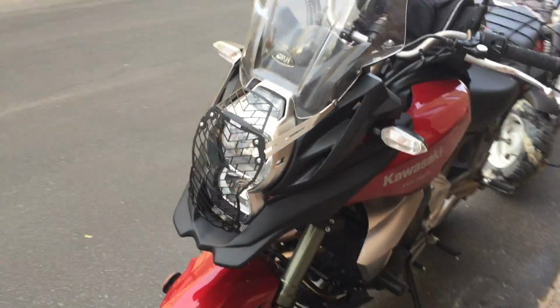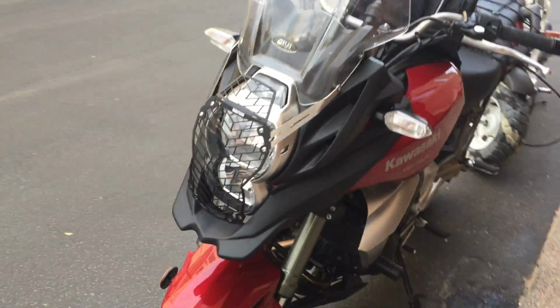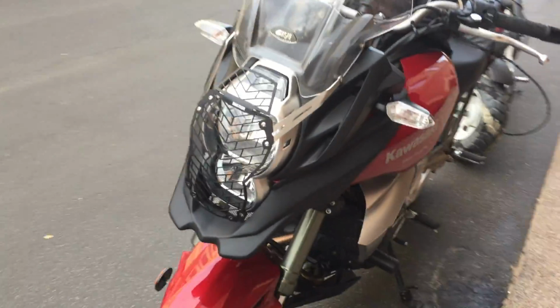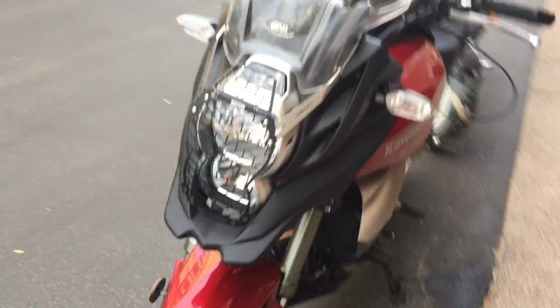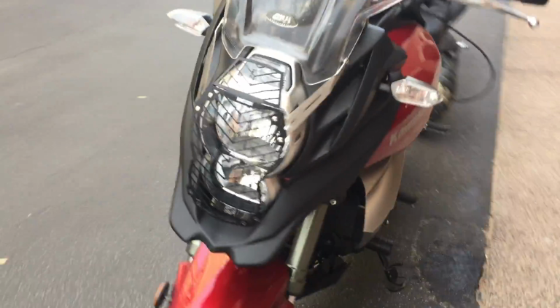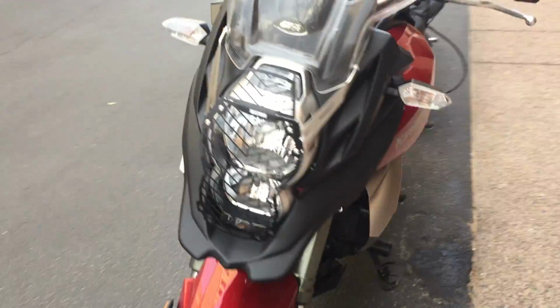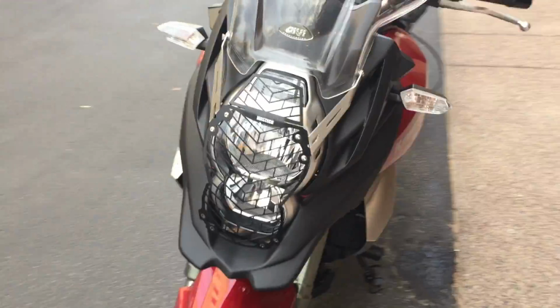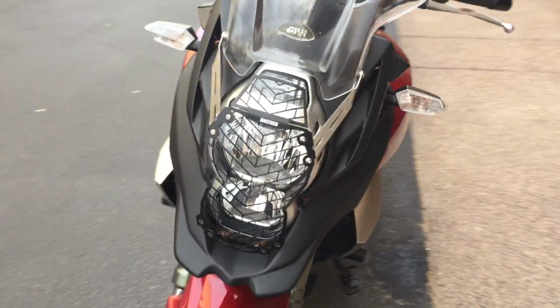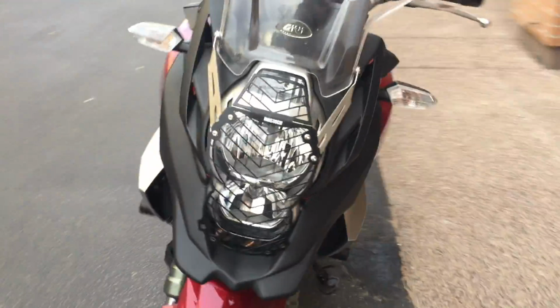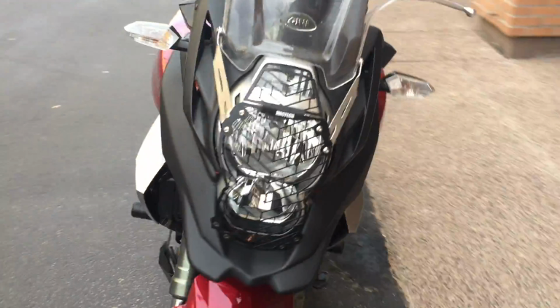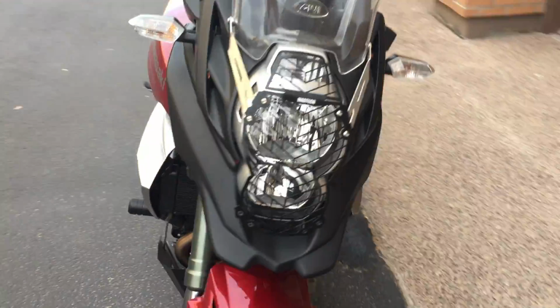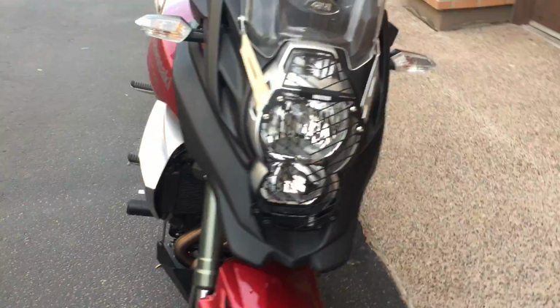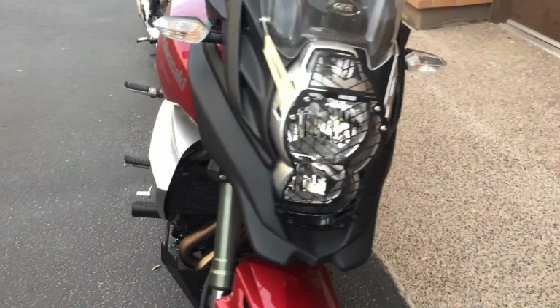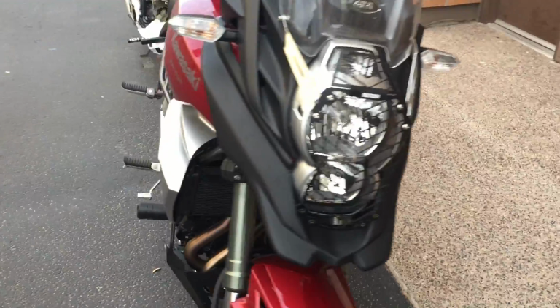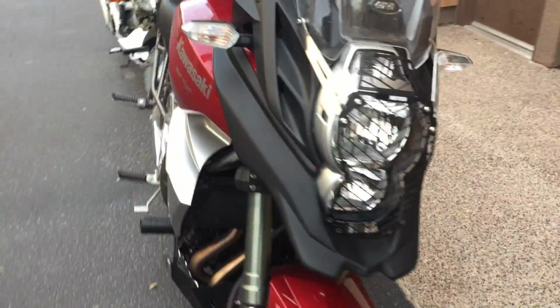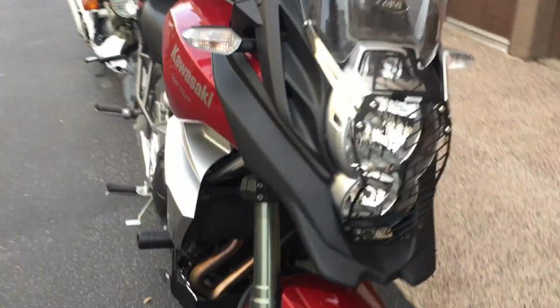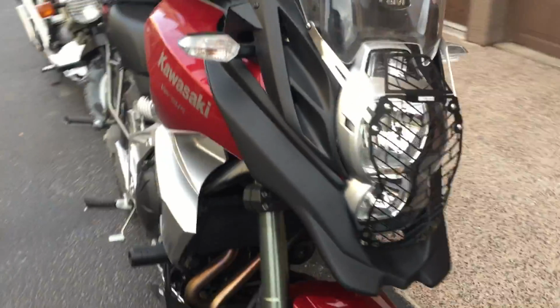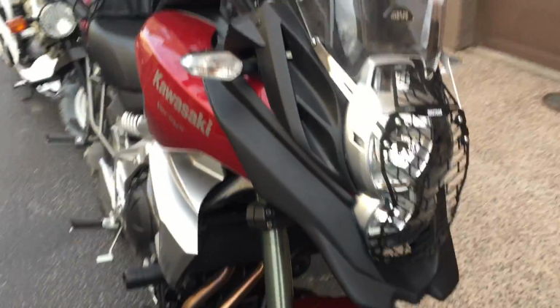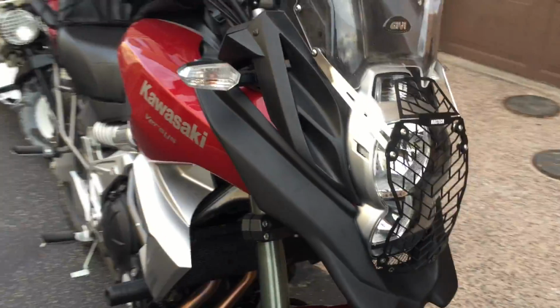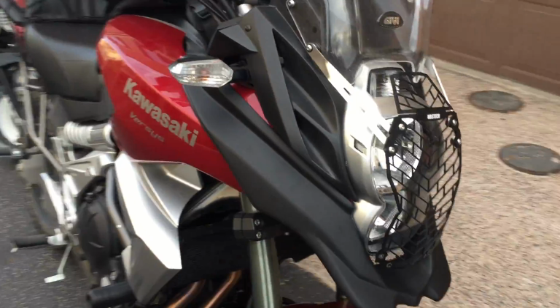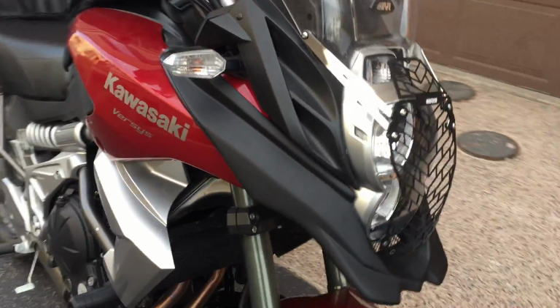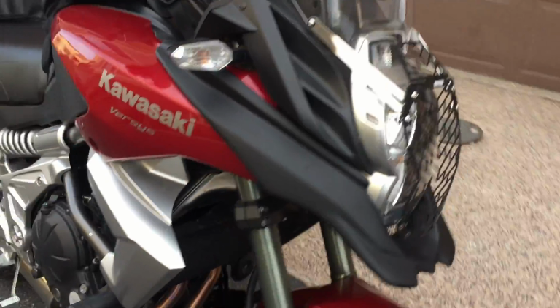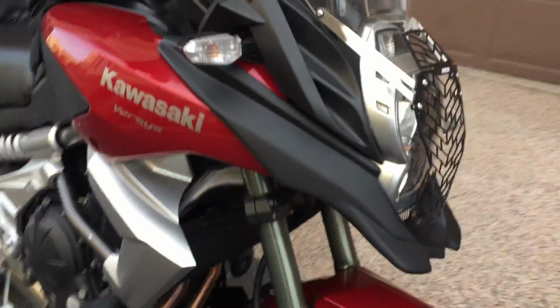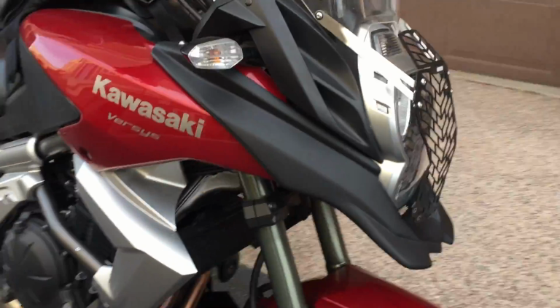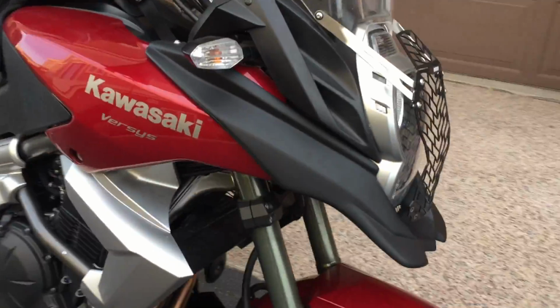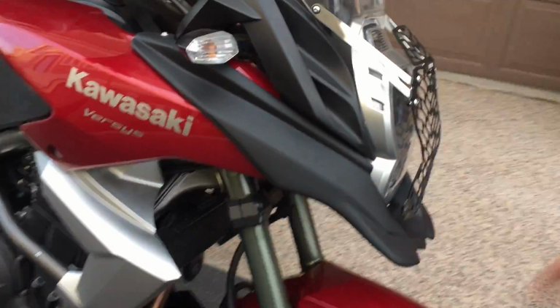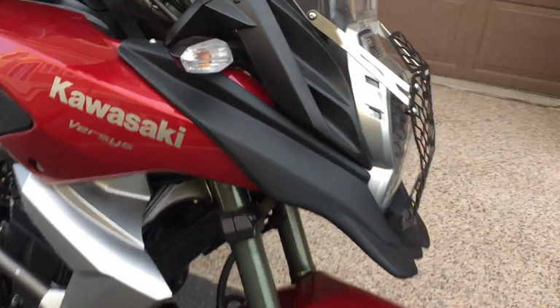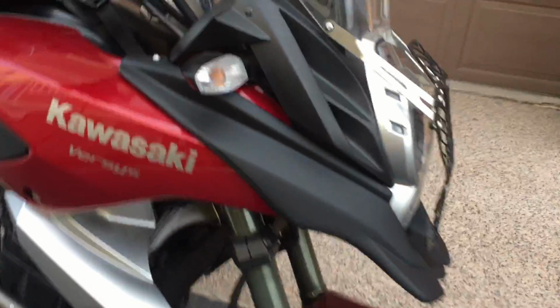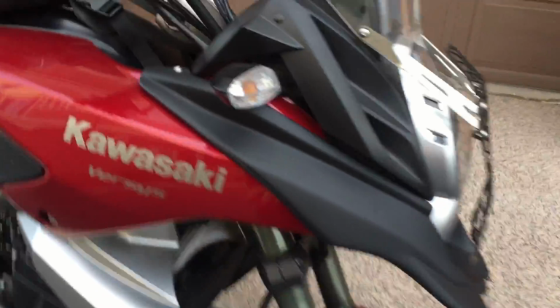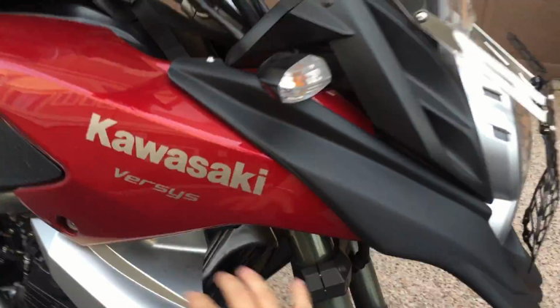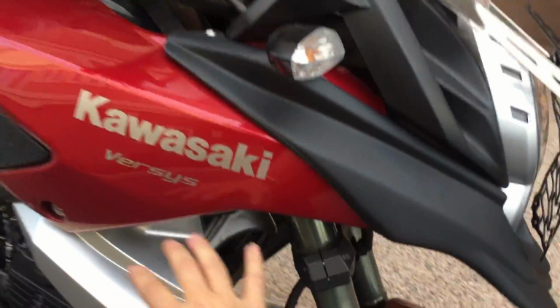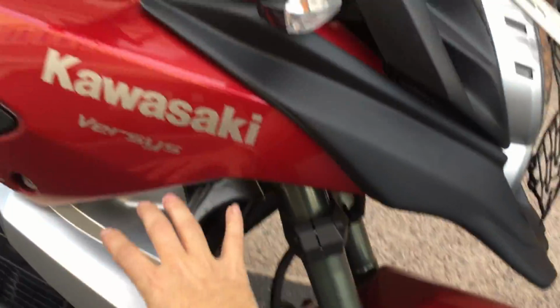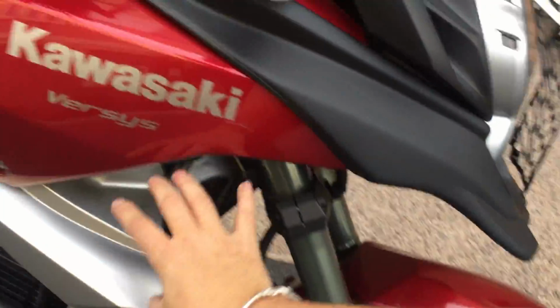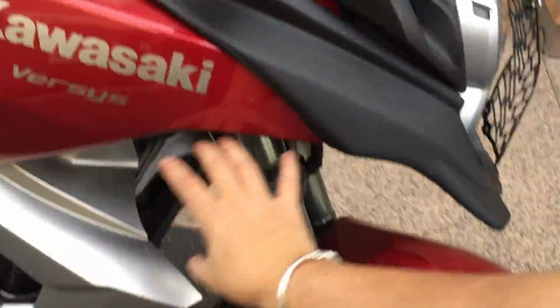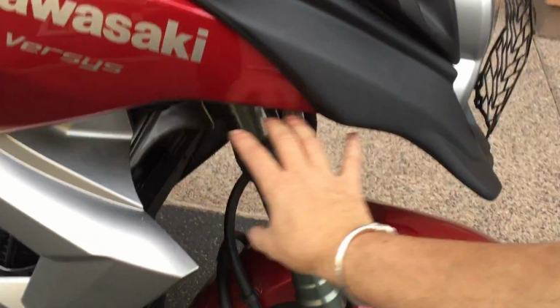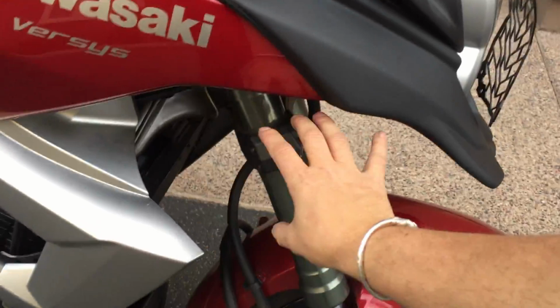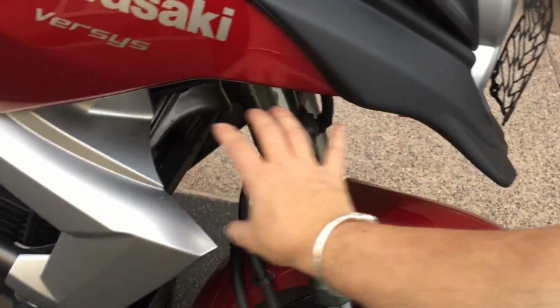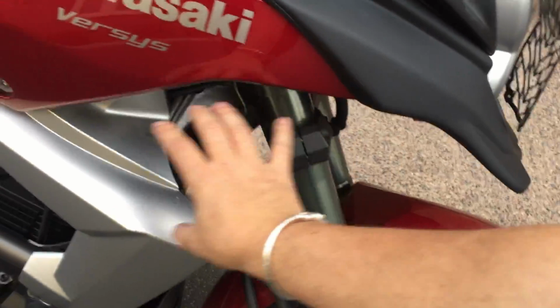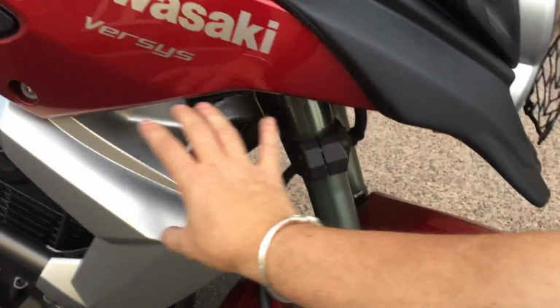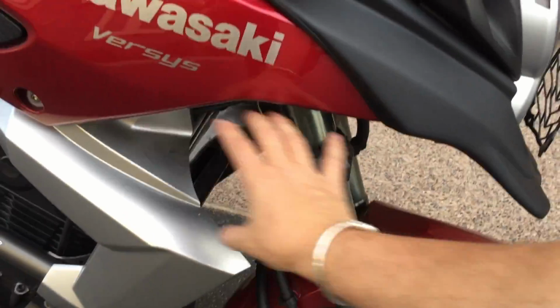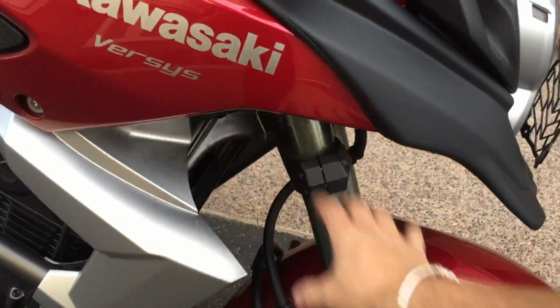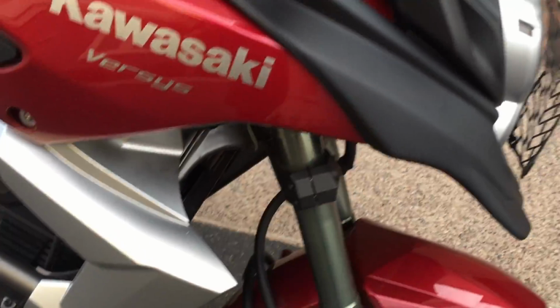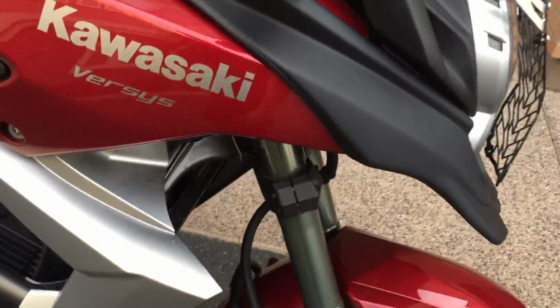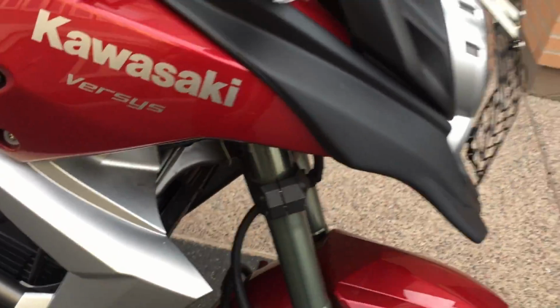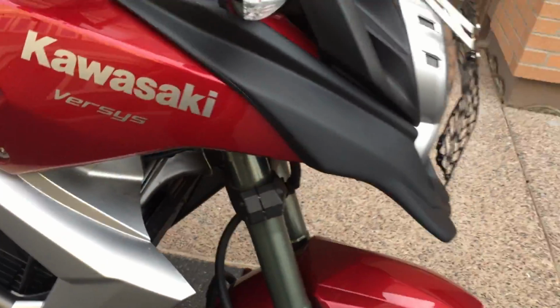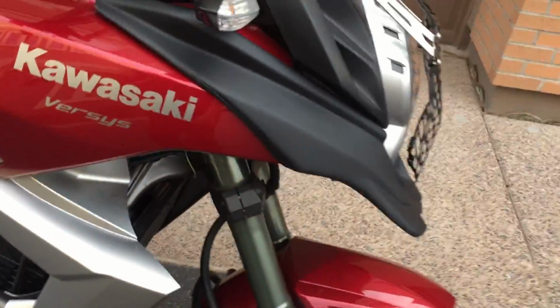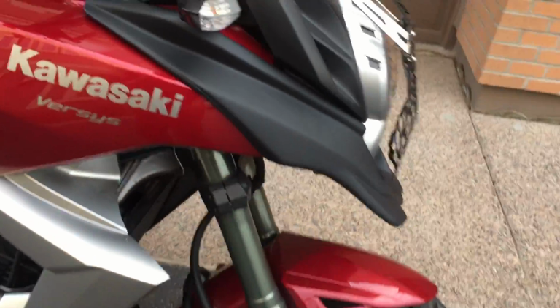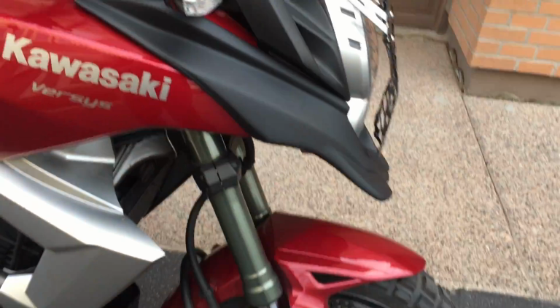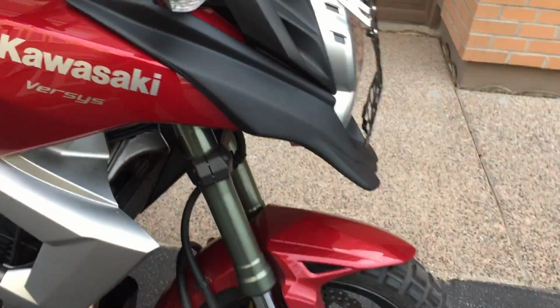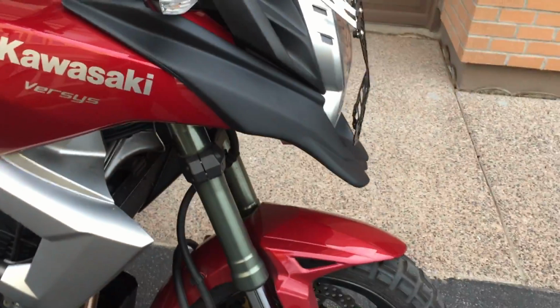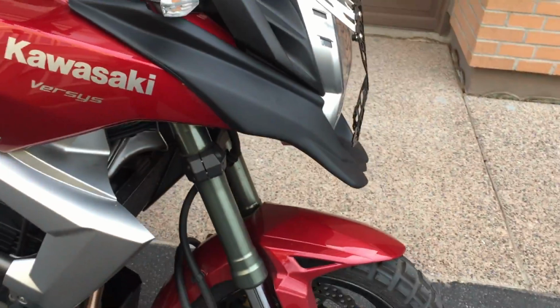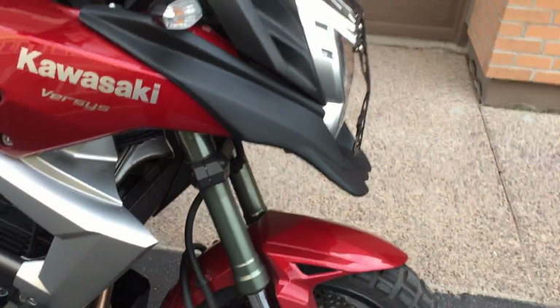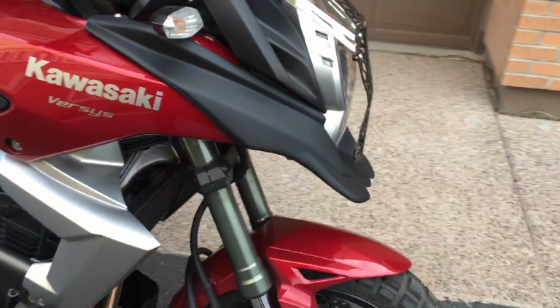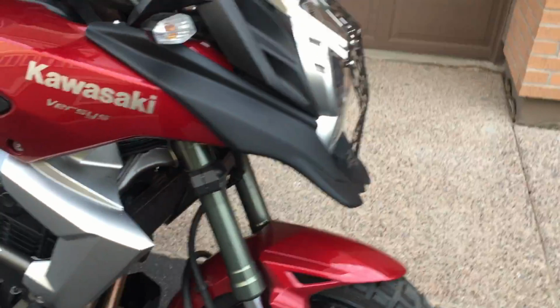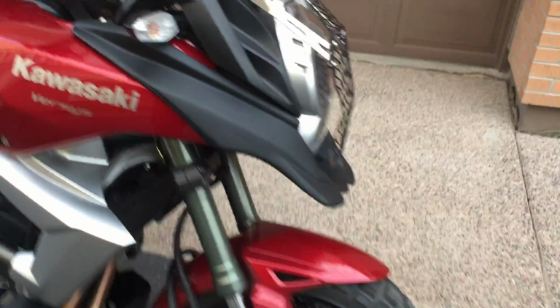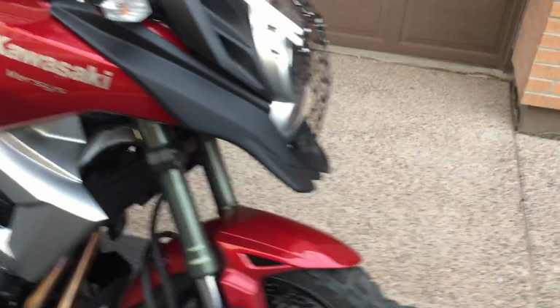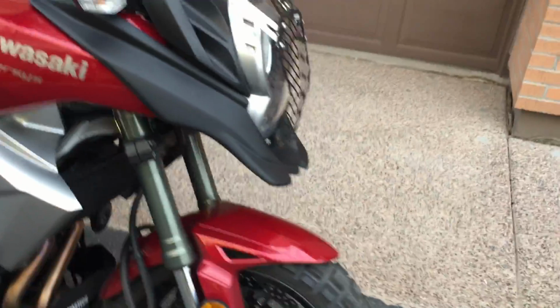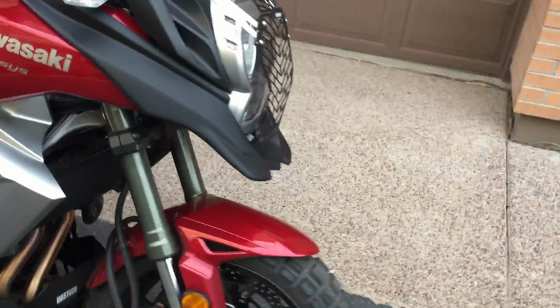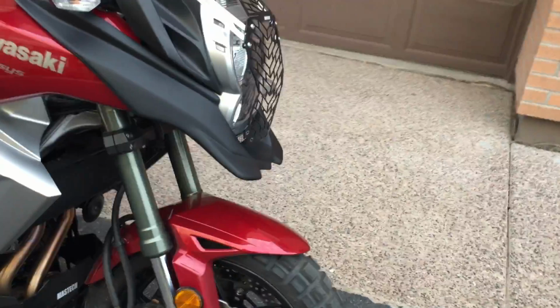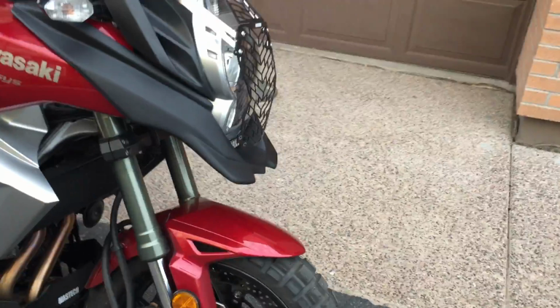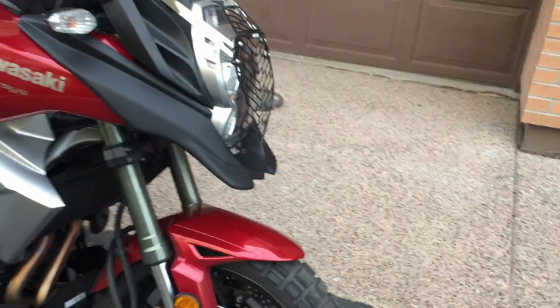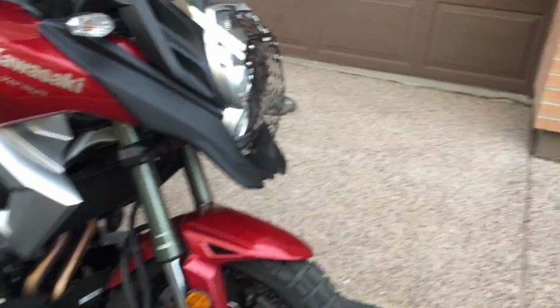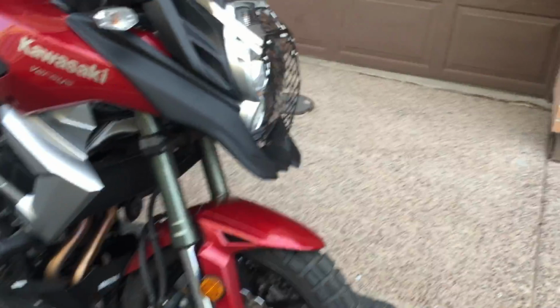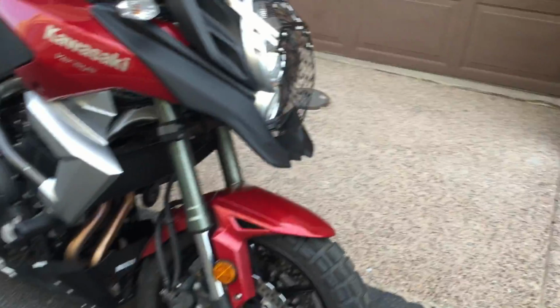I'm also going to be doing the side fairings — they fill in this area here — so I'm going to be doing those soon.